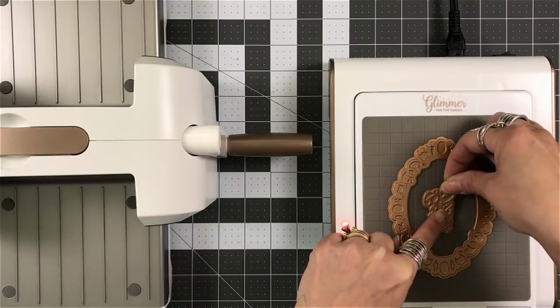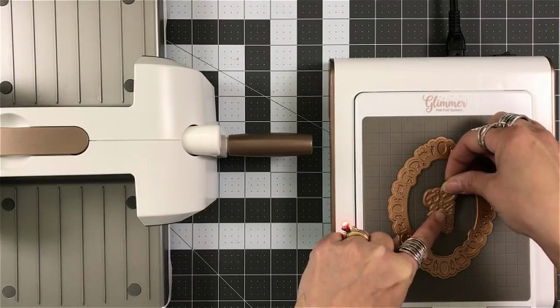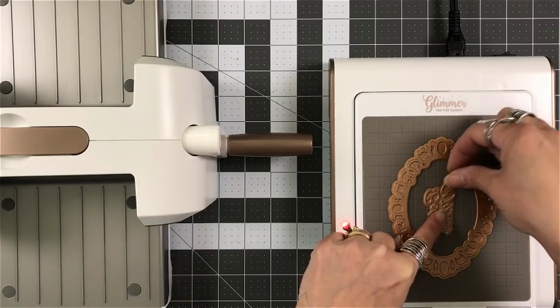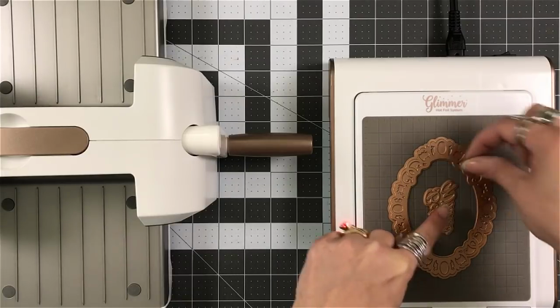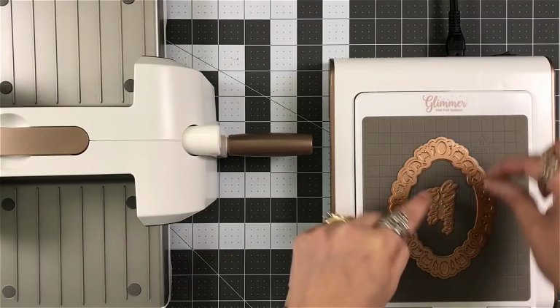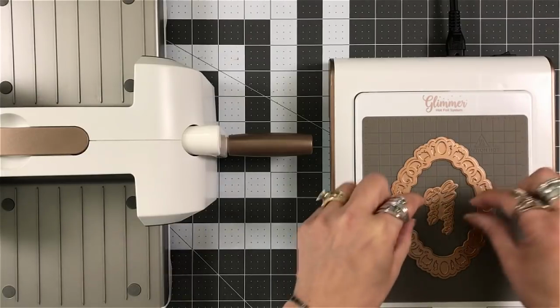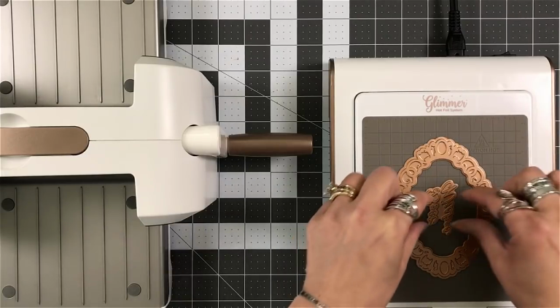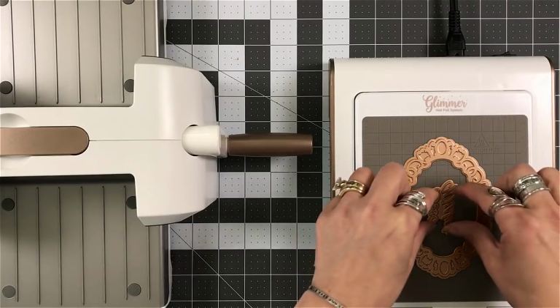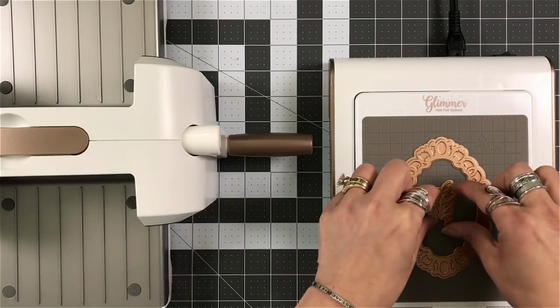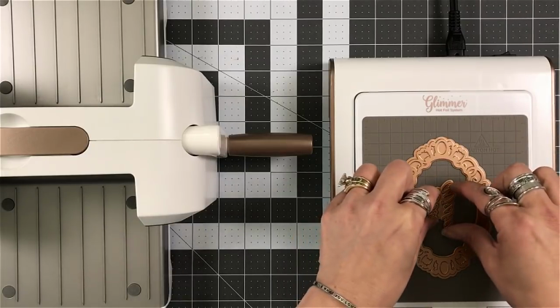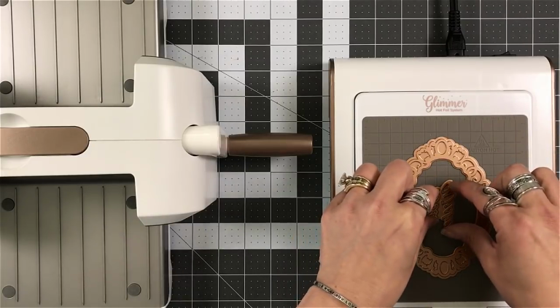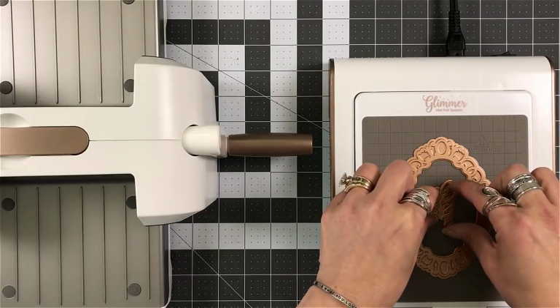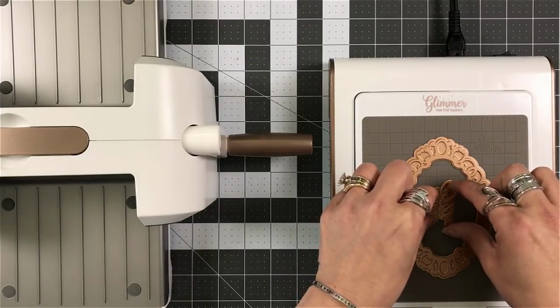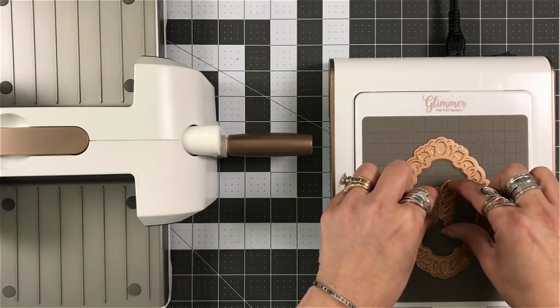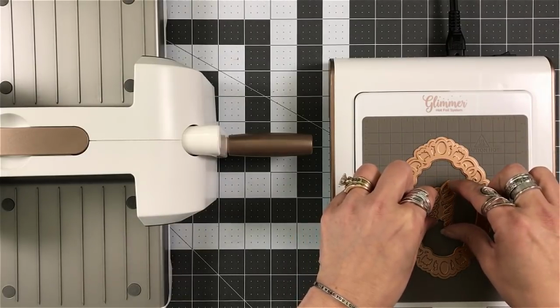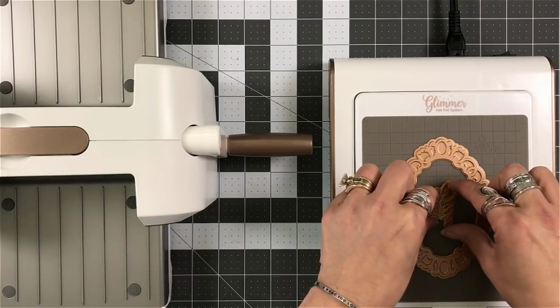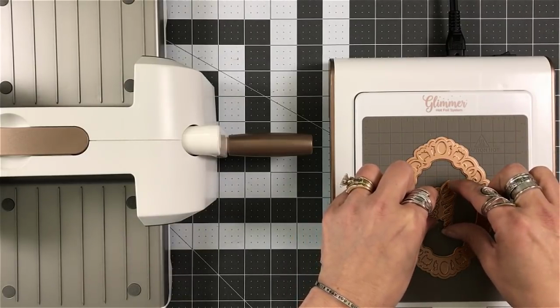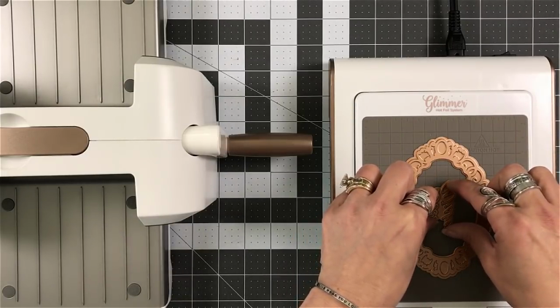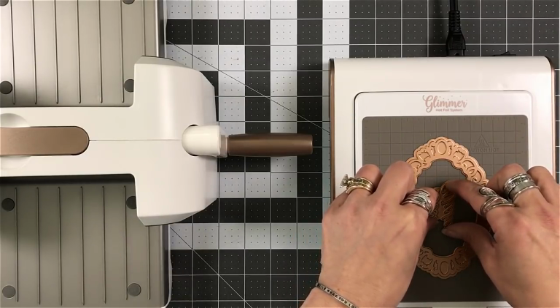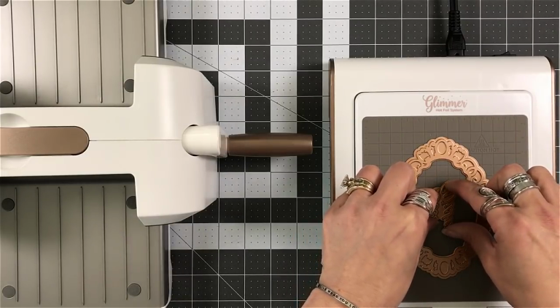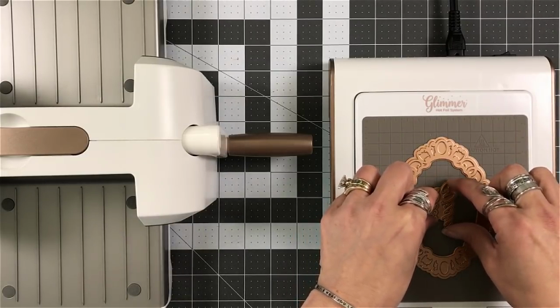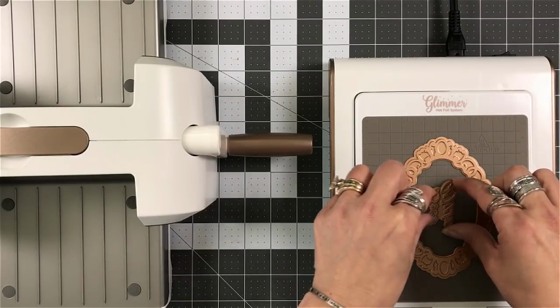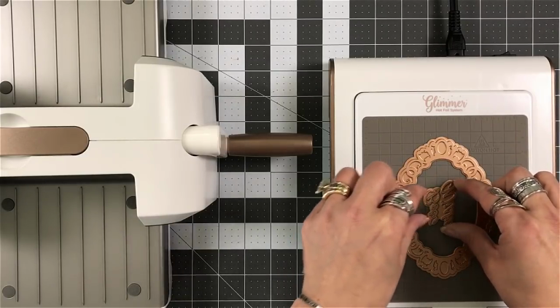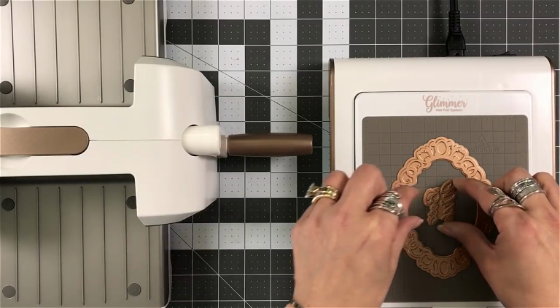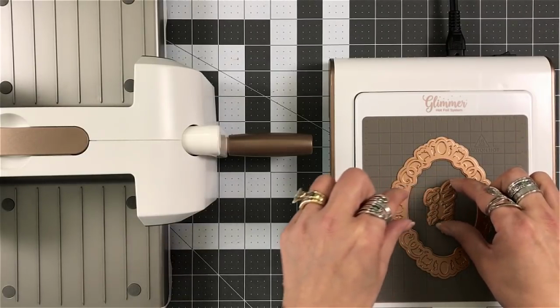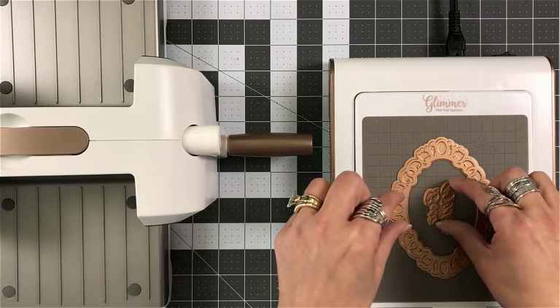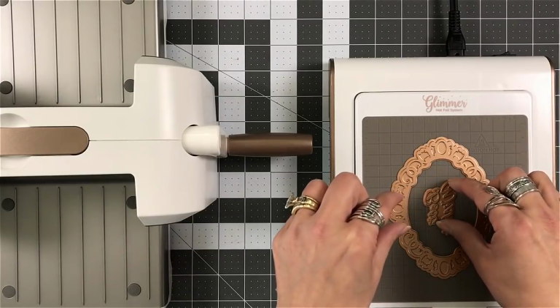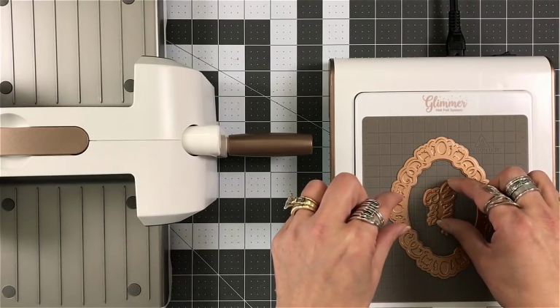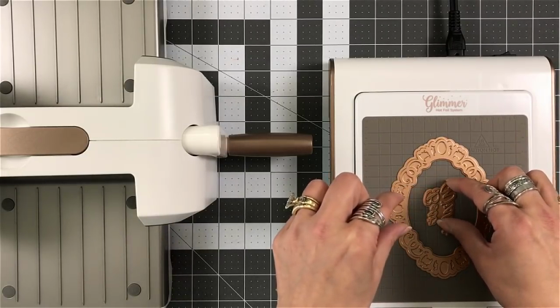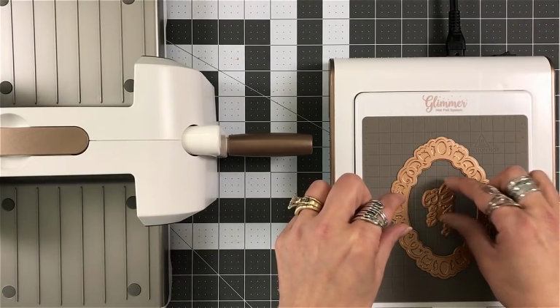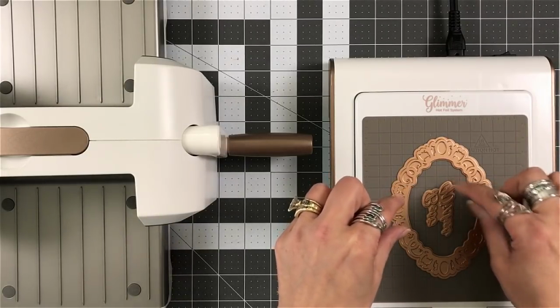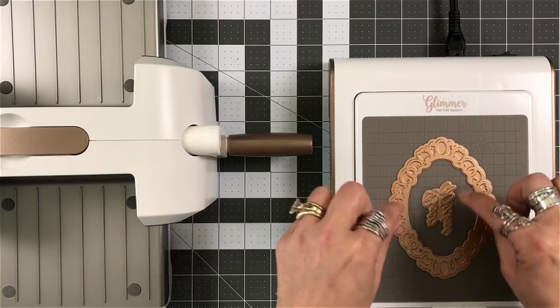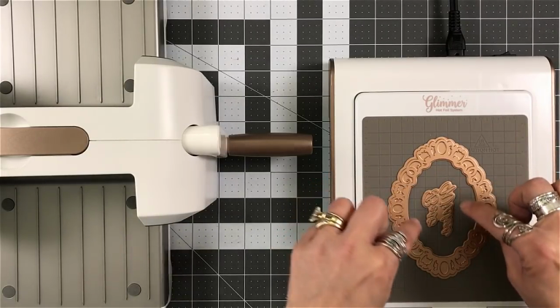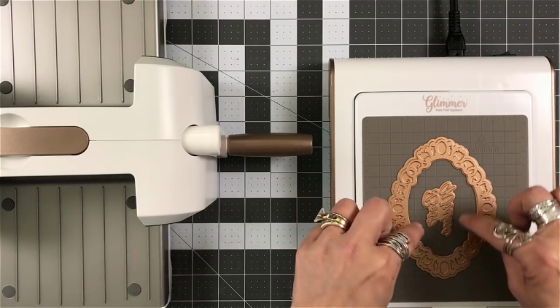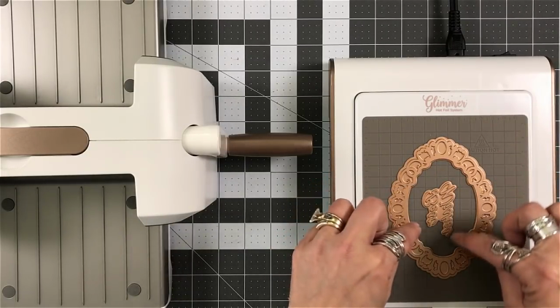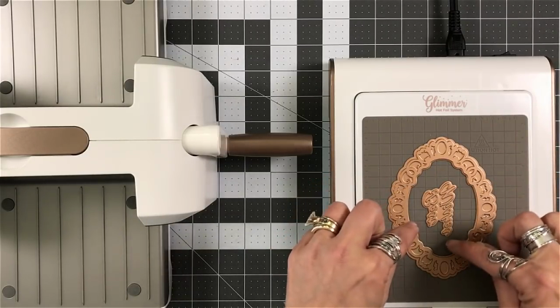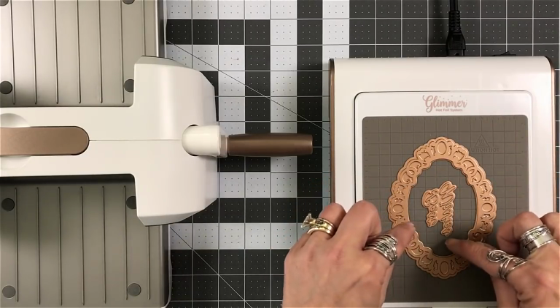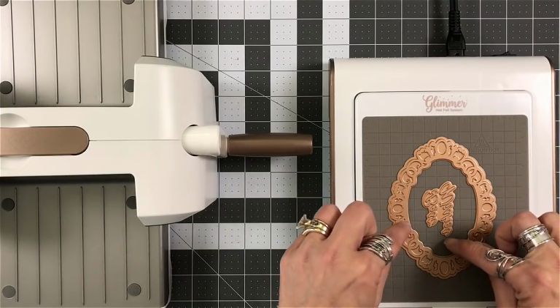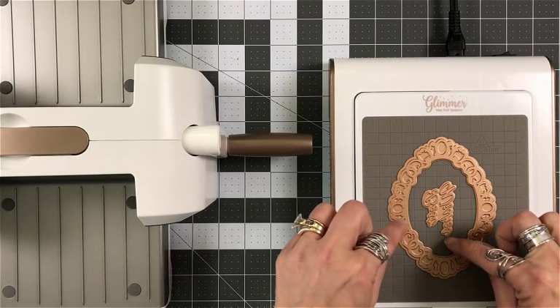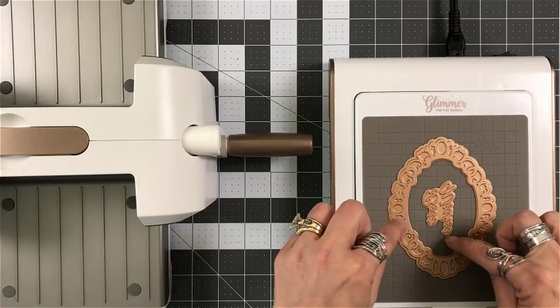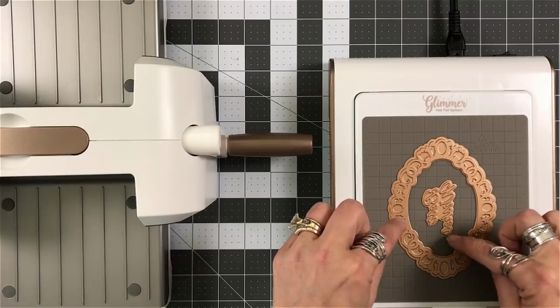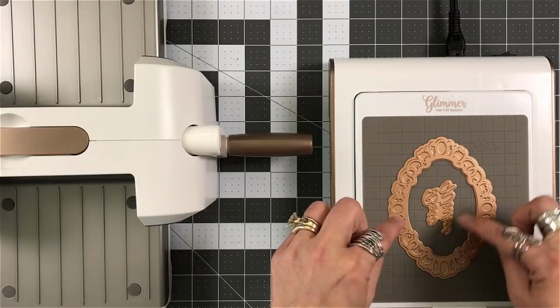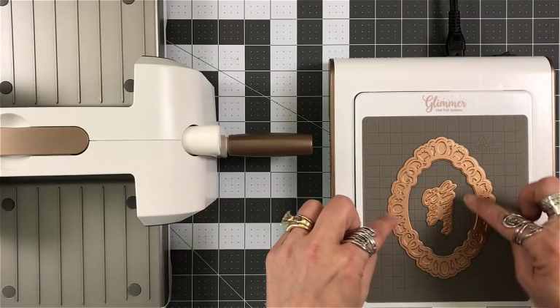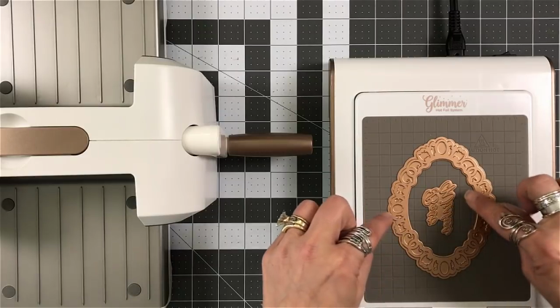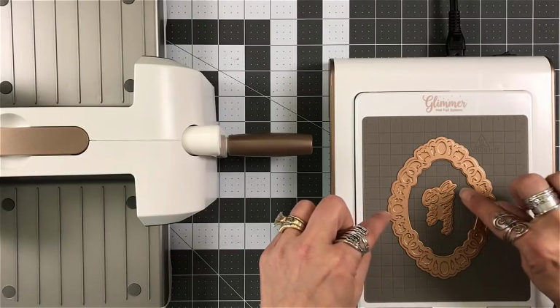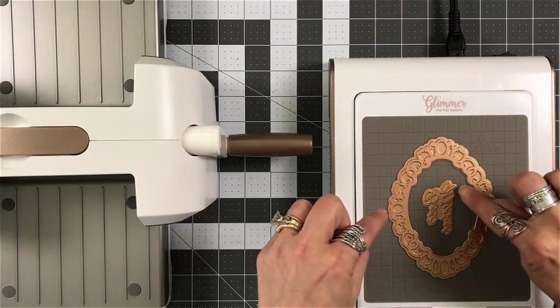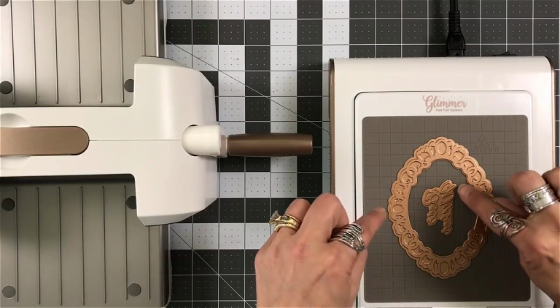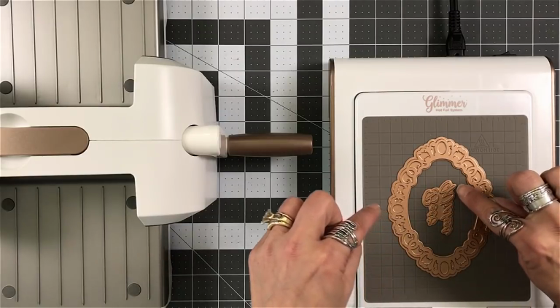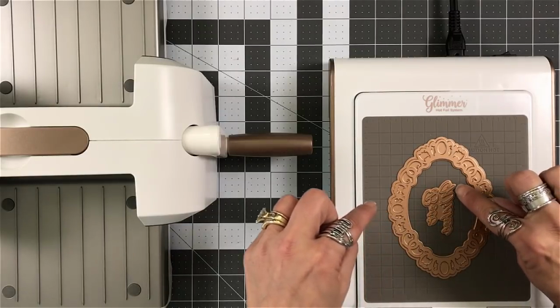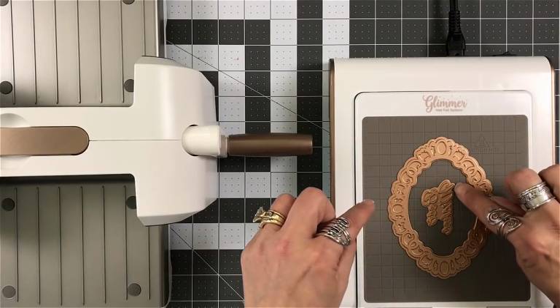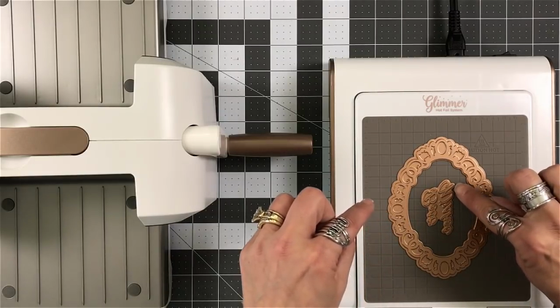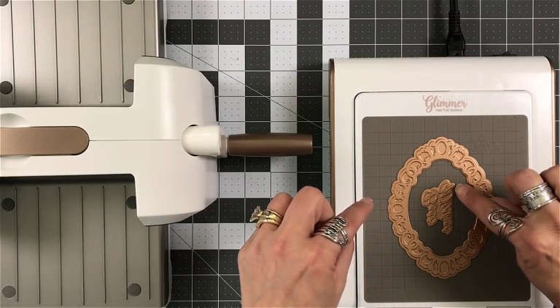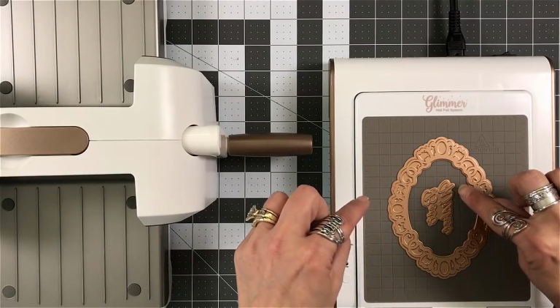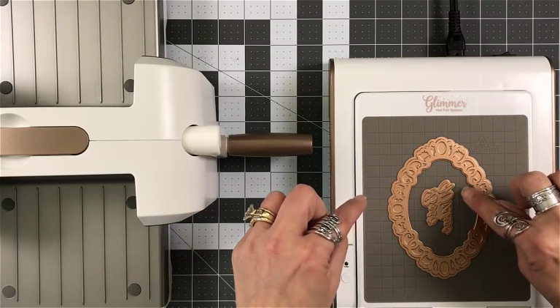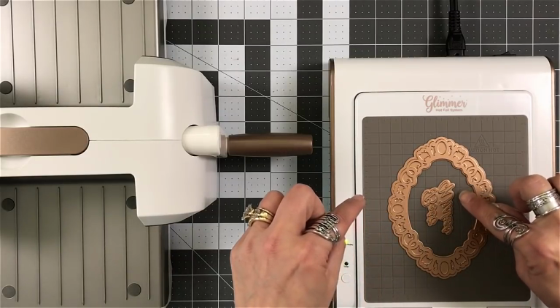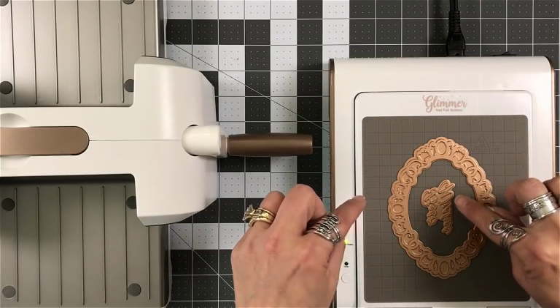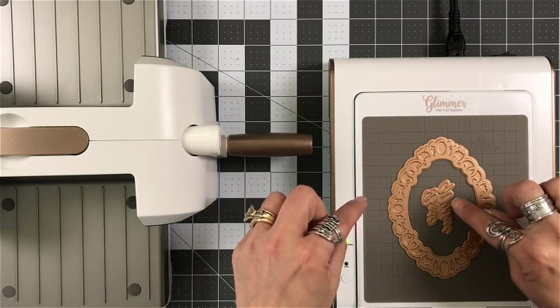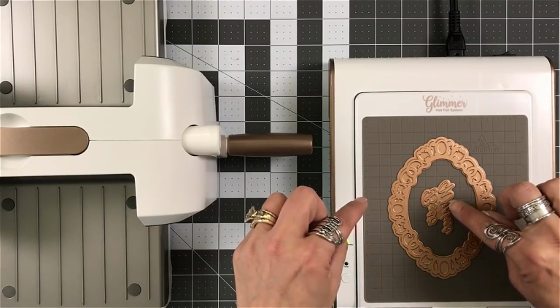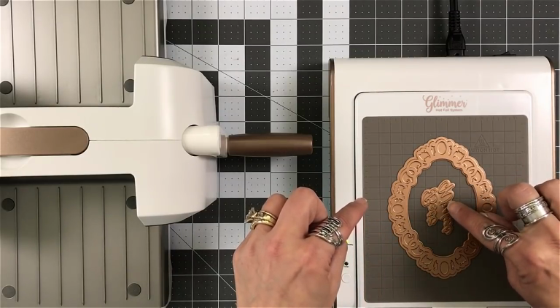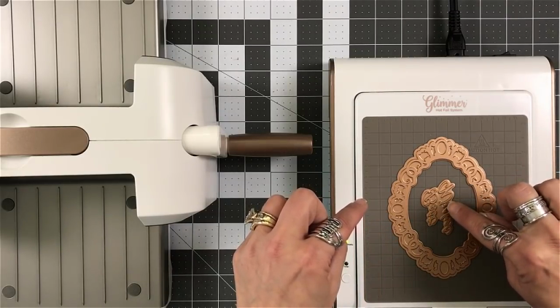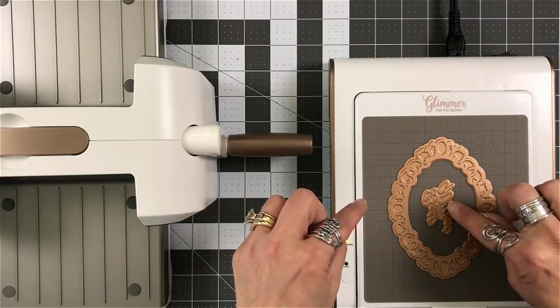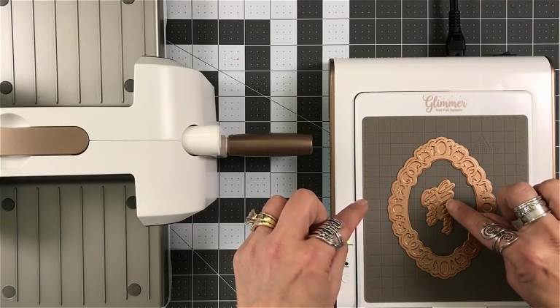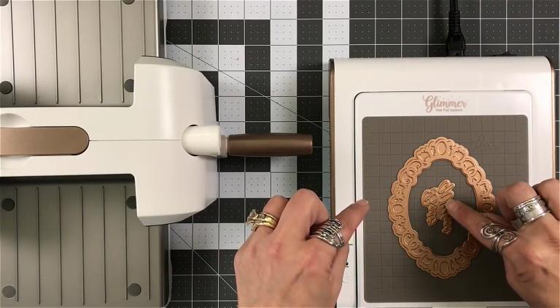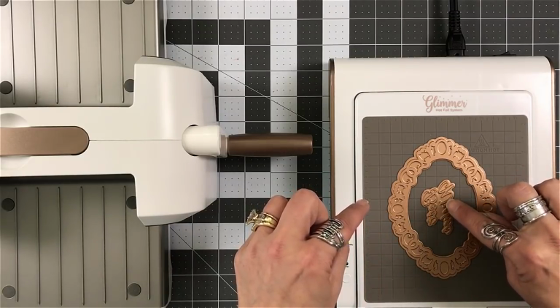If you use the tweezers, it's going to connect because they're magnetic. So ask me how I know — yes, there were many times I did that.